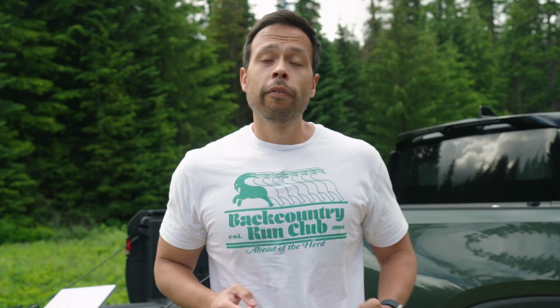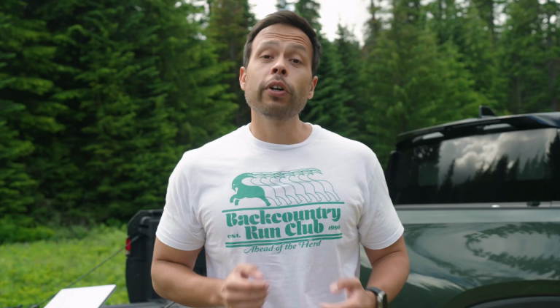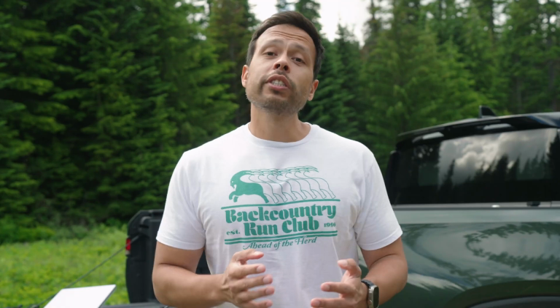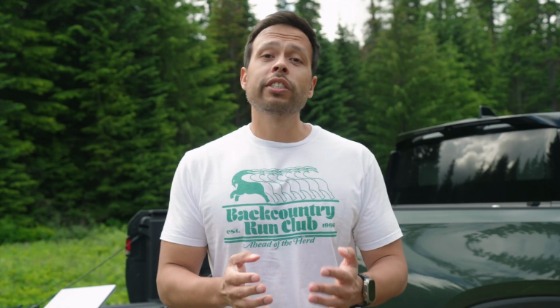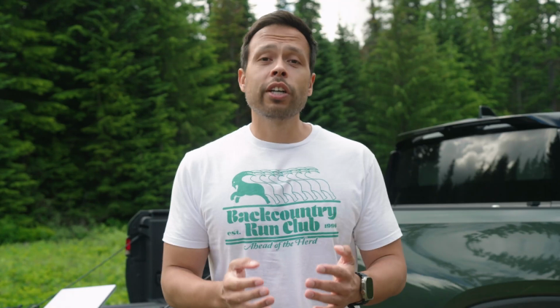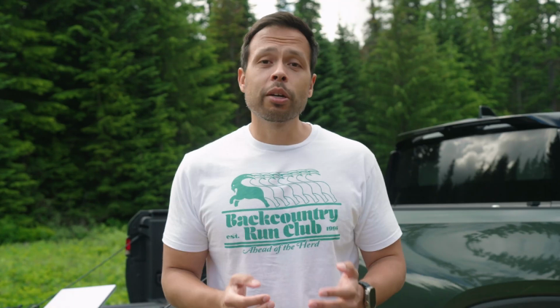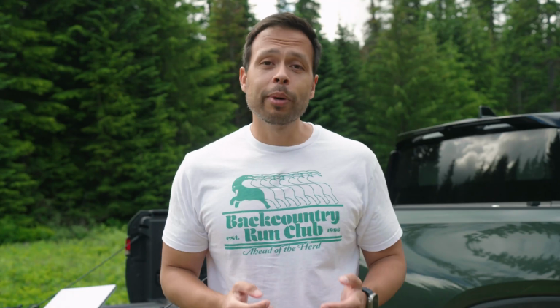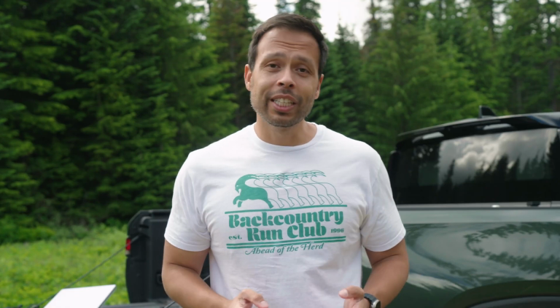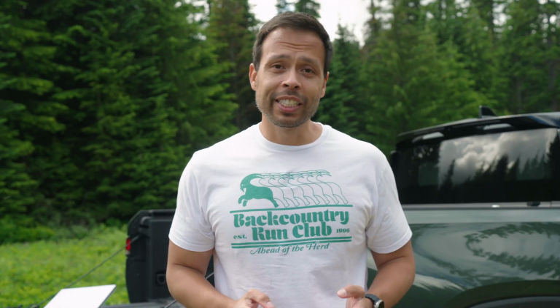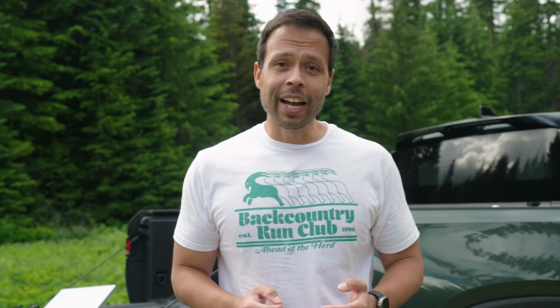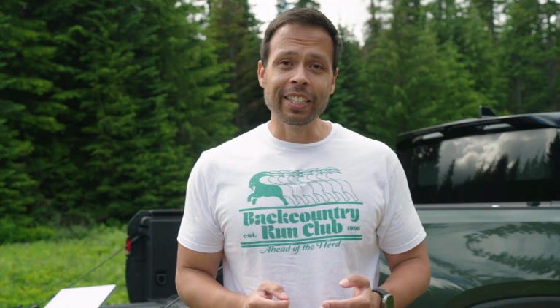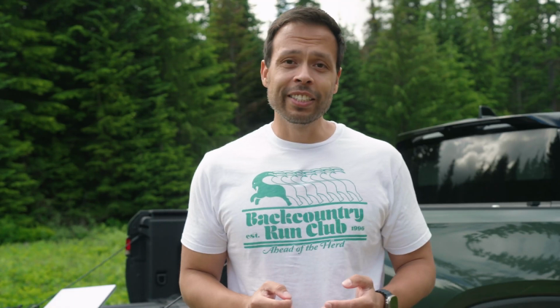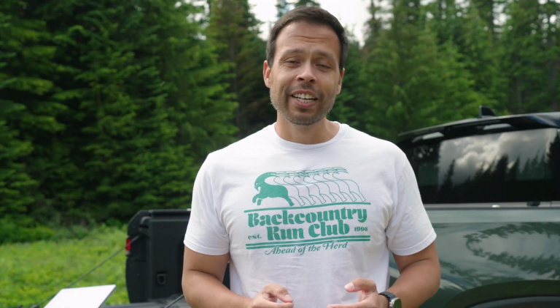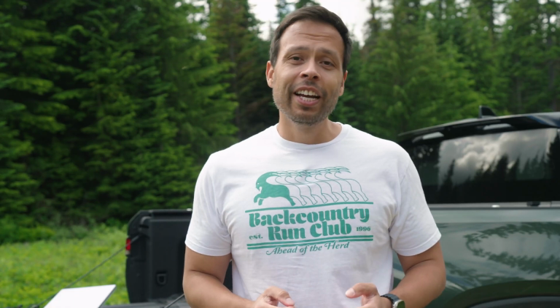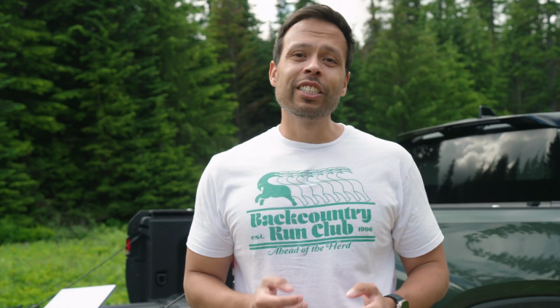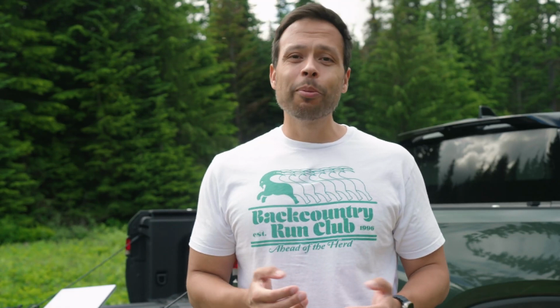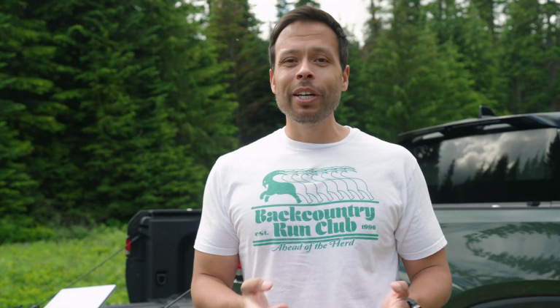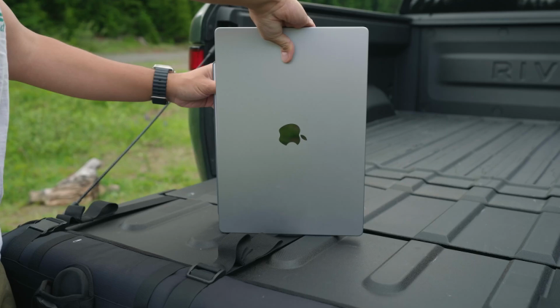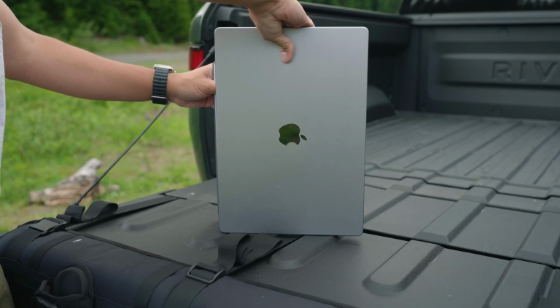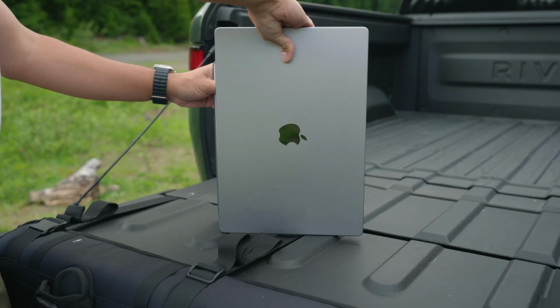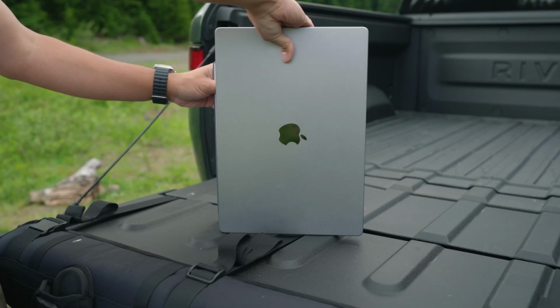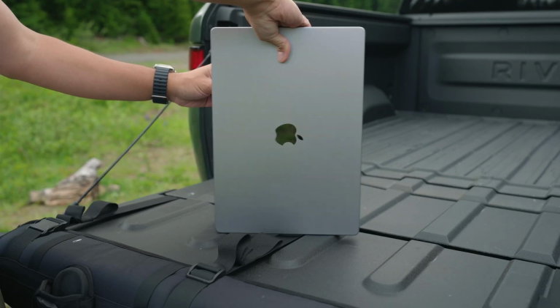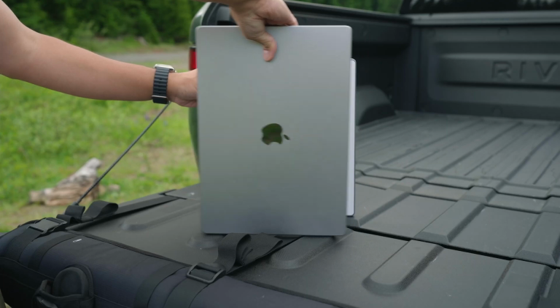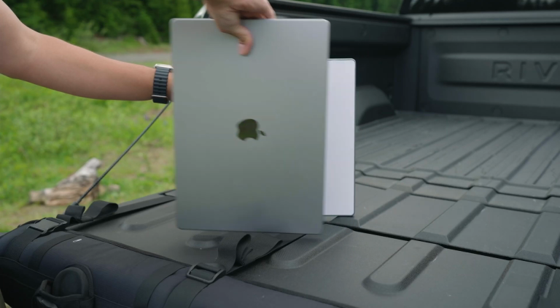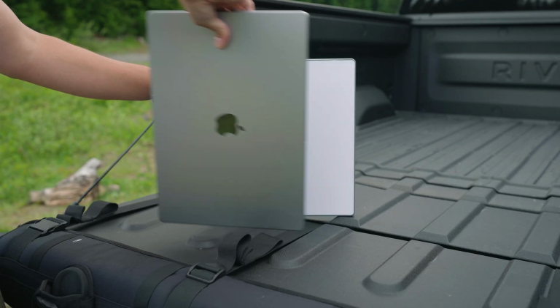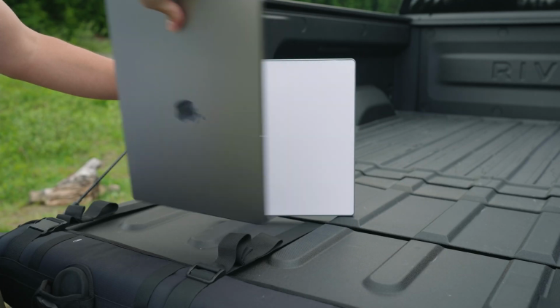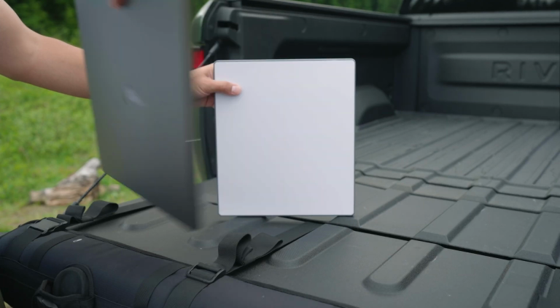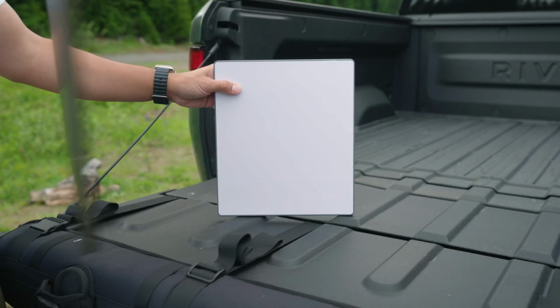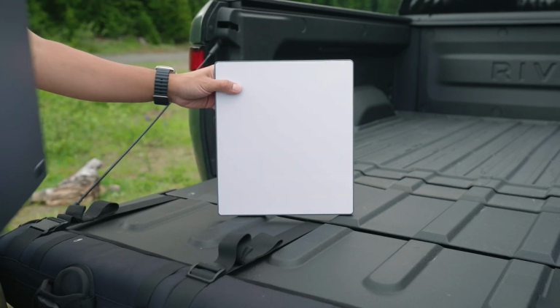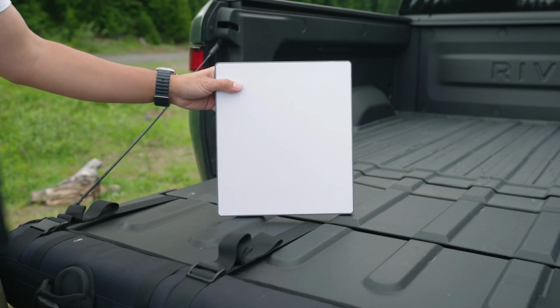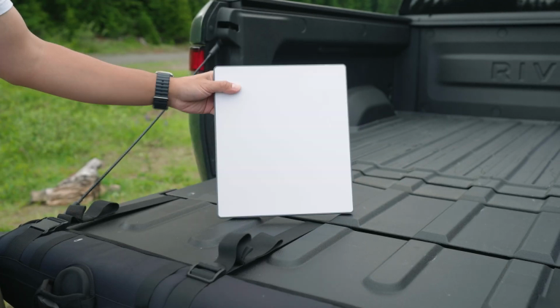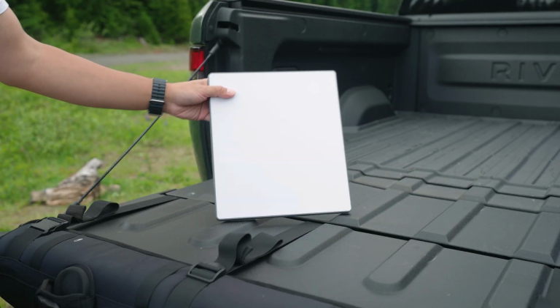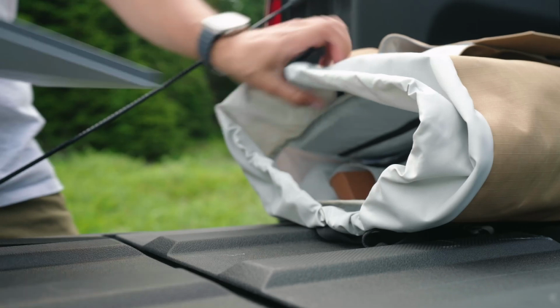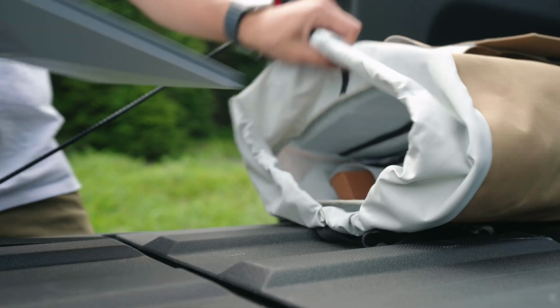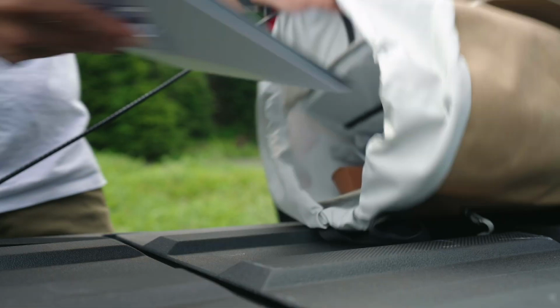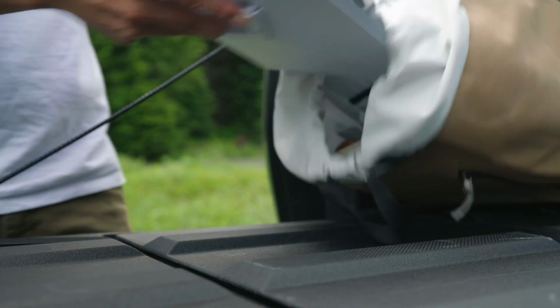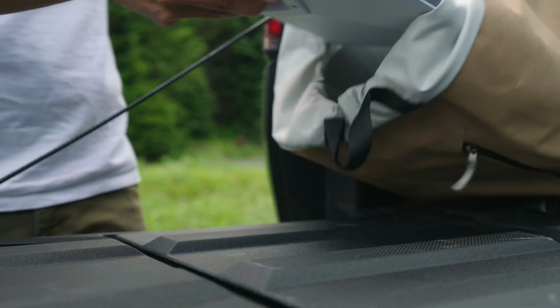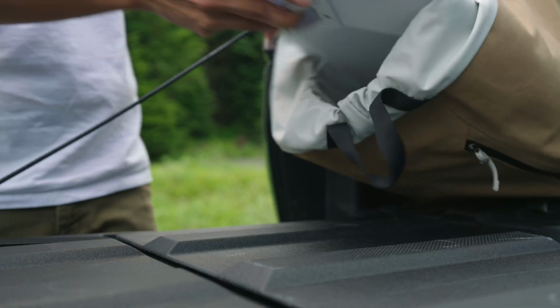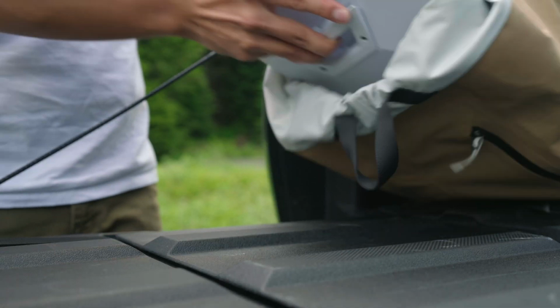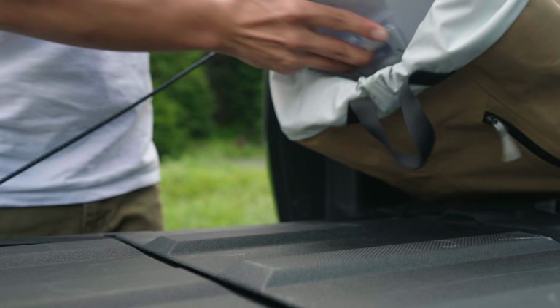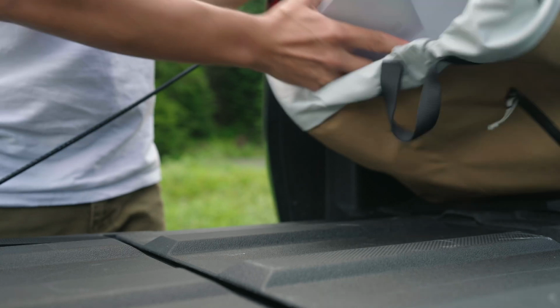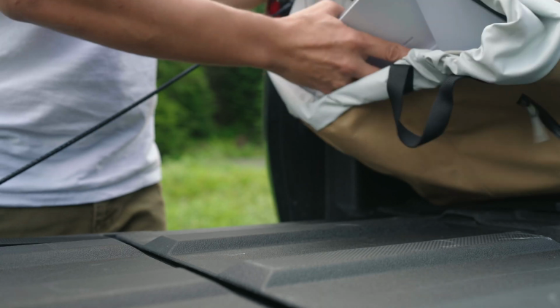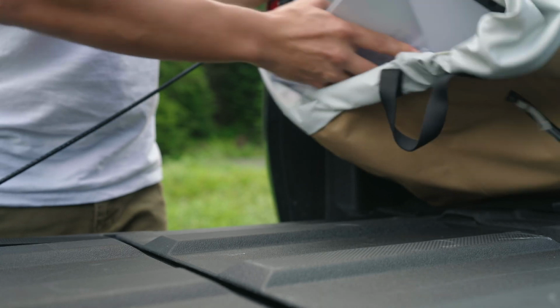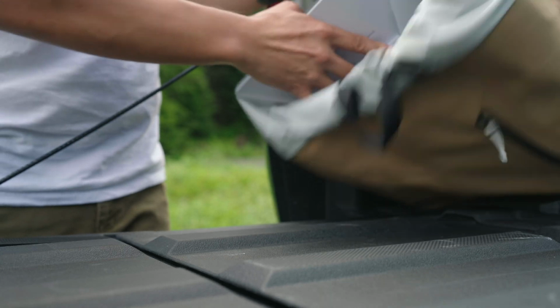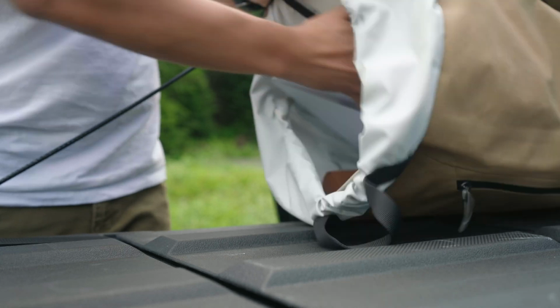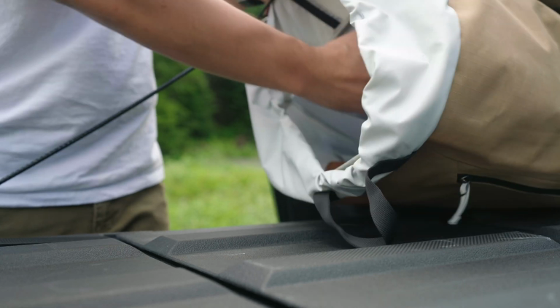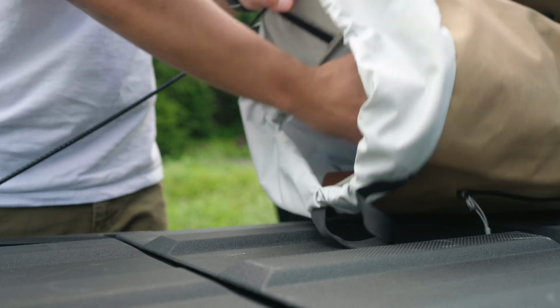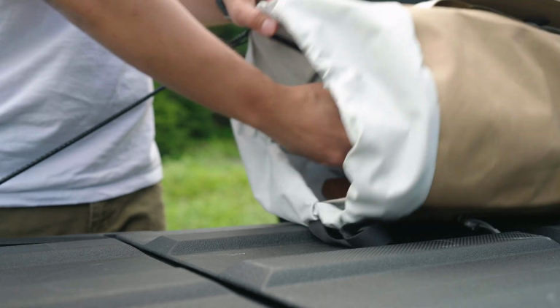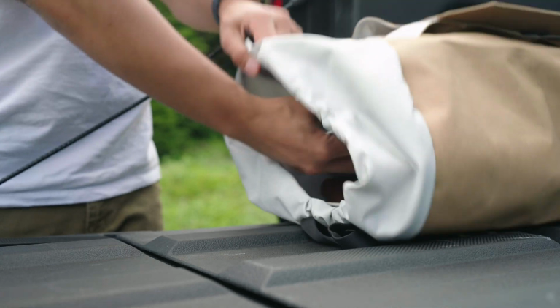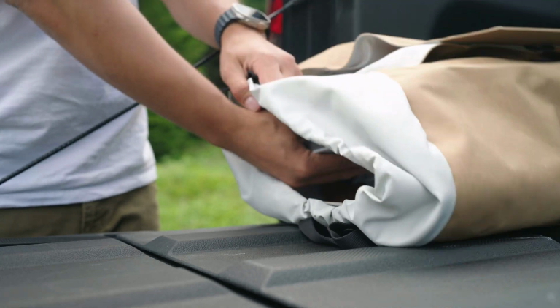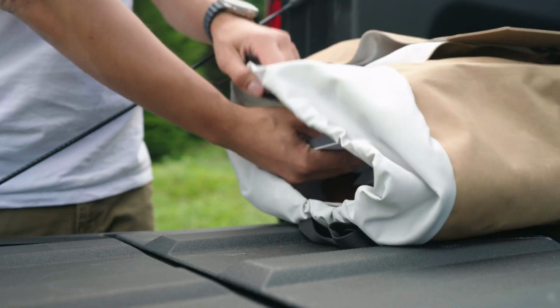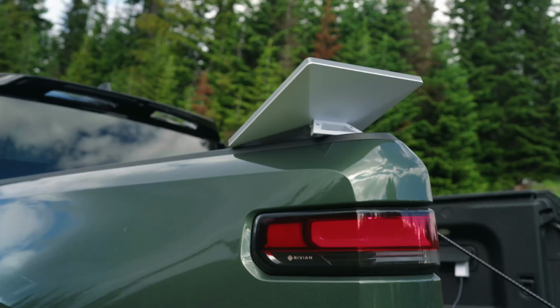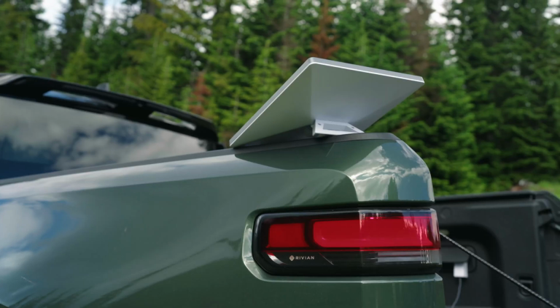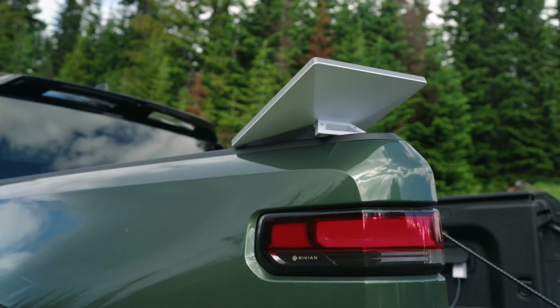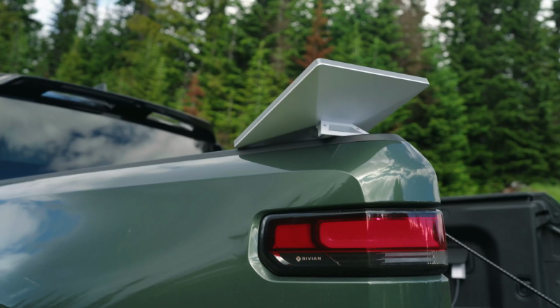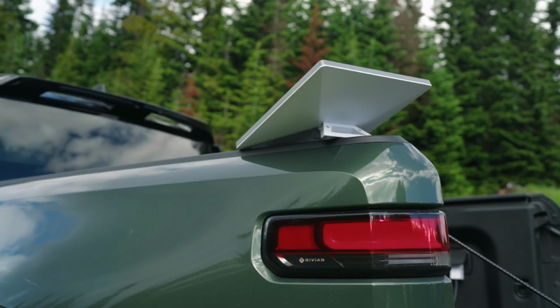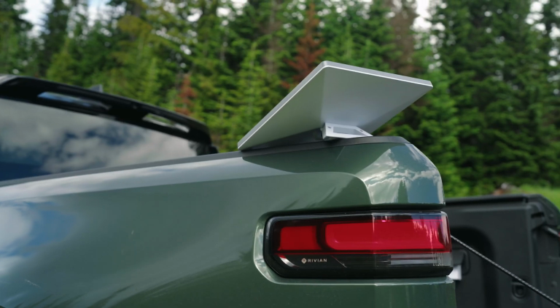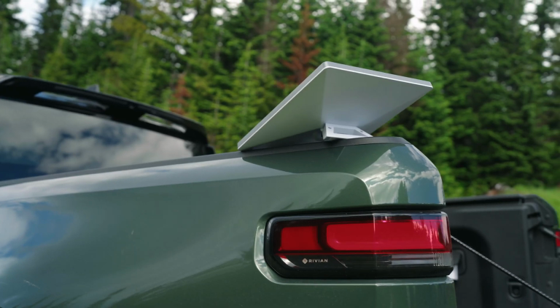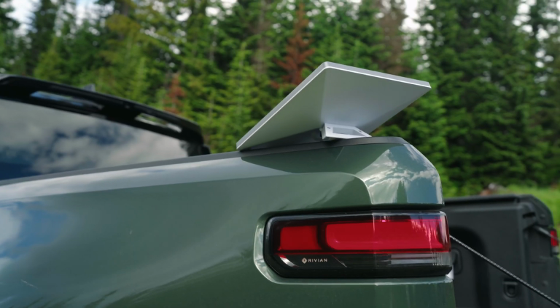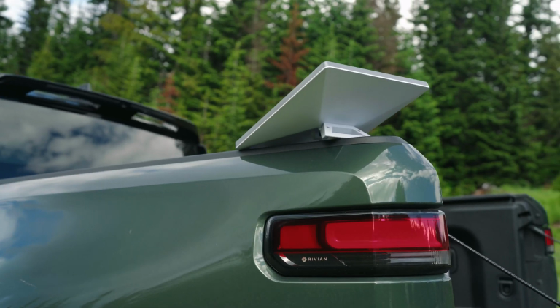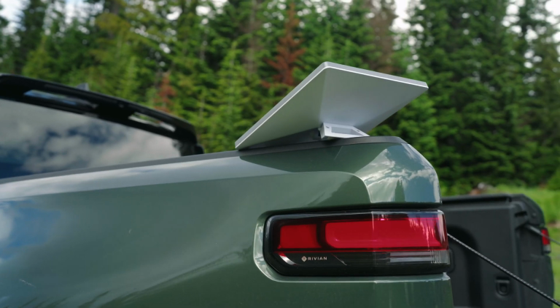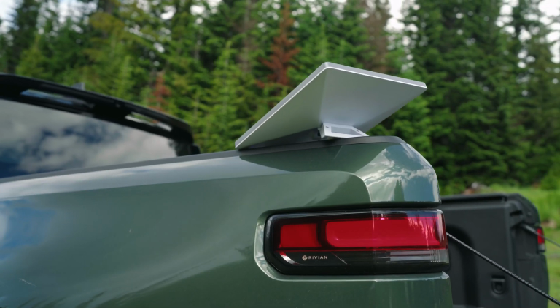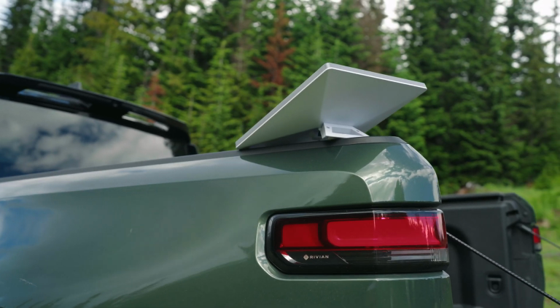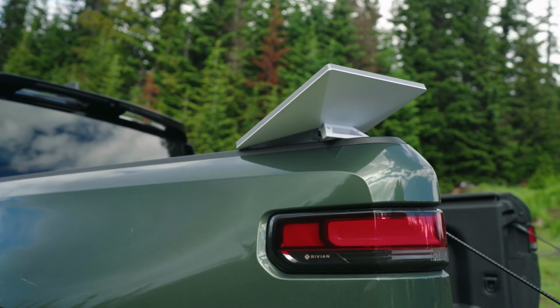First let's talk about the size. It's about the size of a laptop, which makes it incredibly easy to slip into a backpack, throw in the car, or just take wherever.